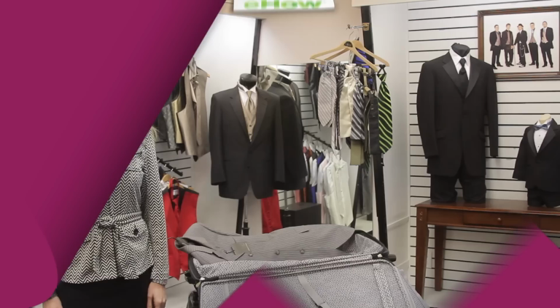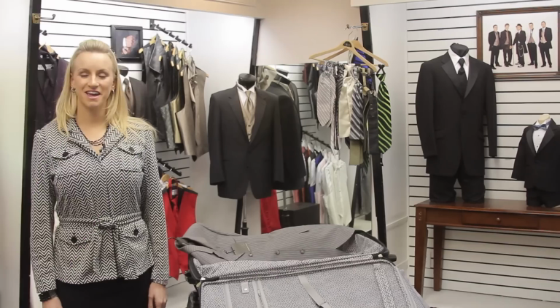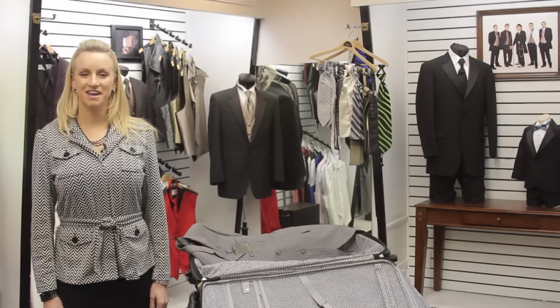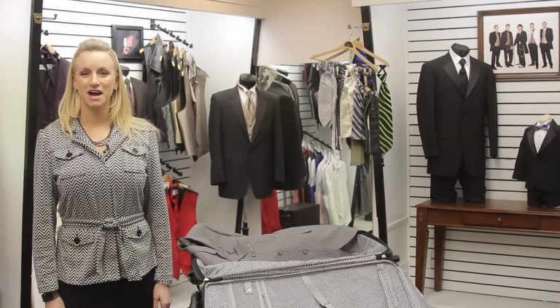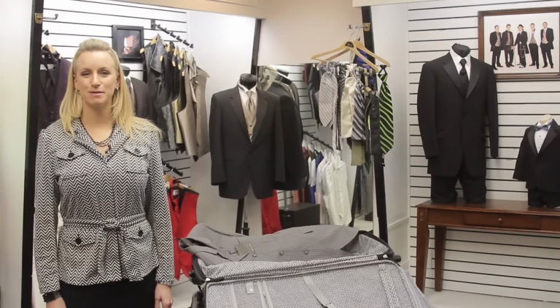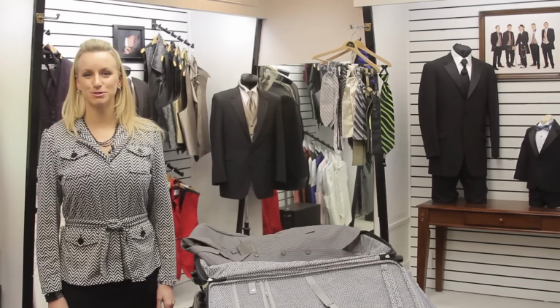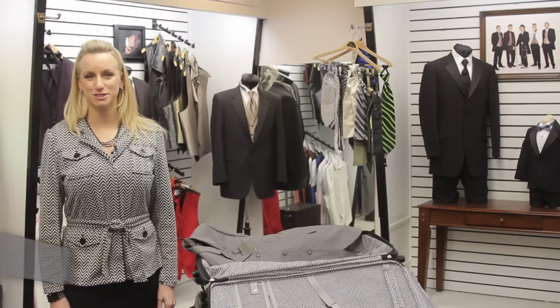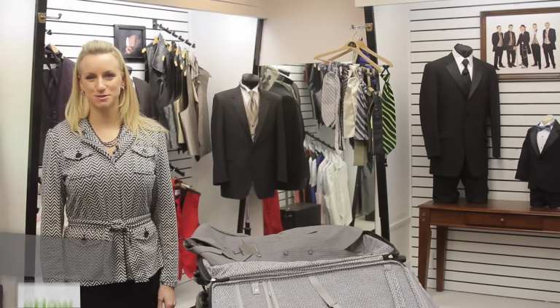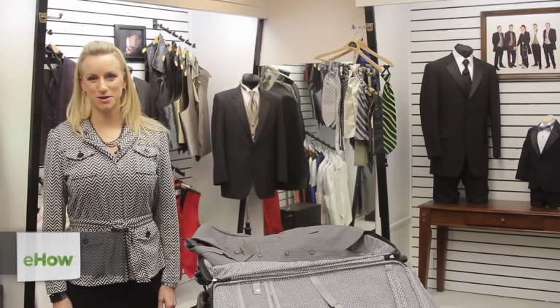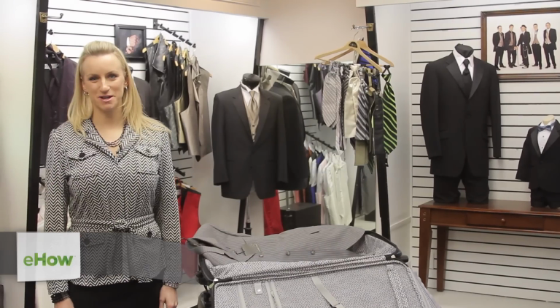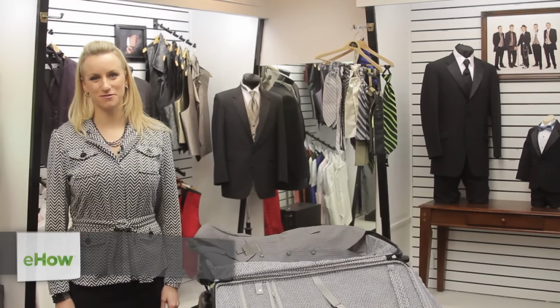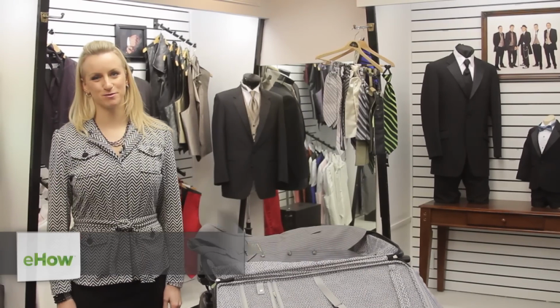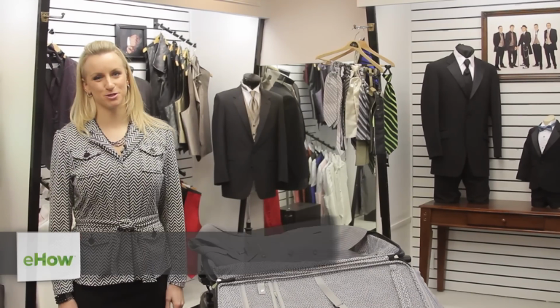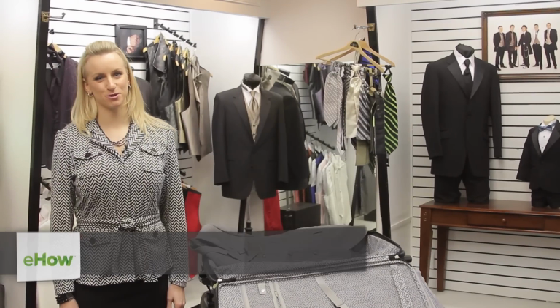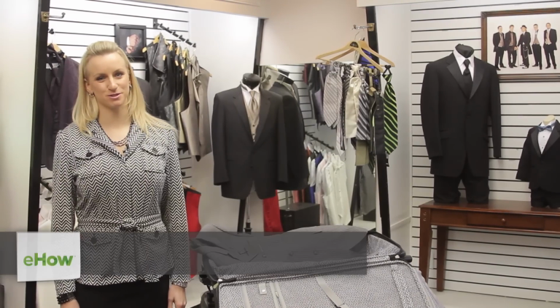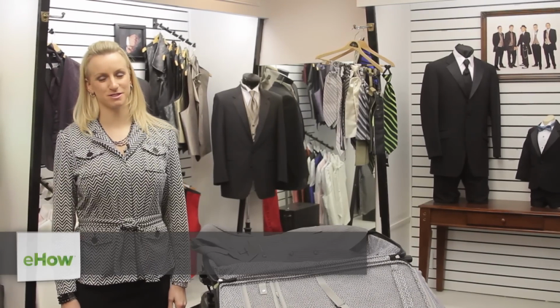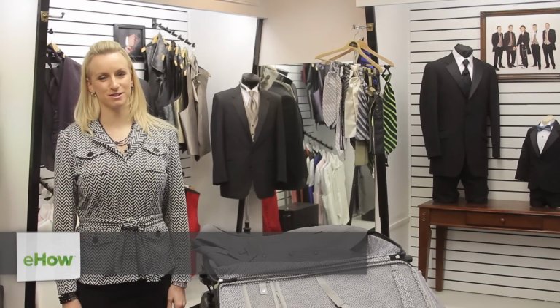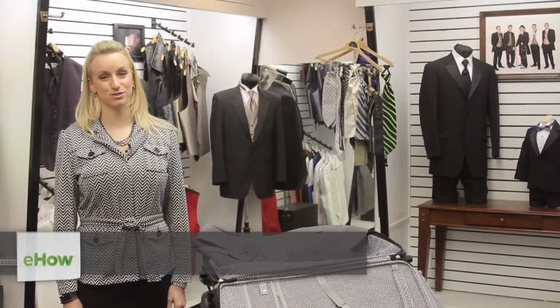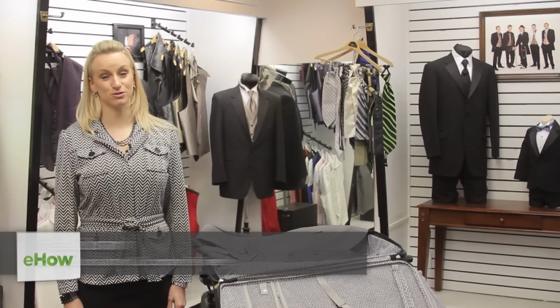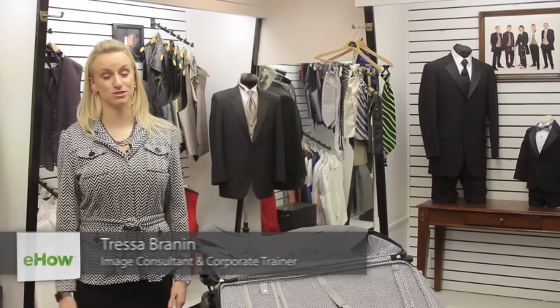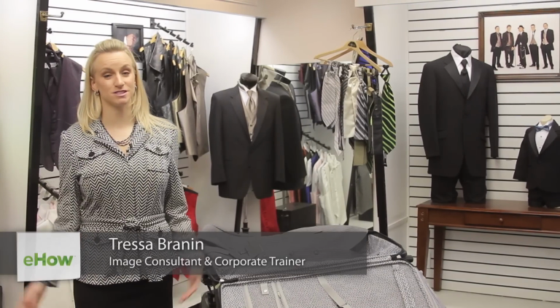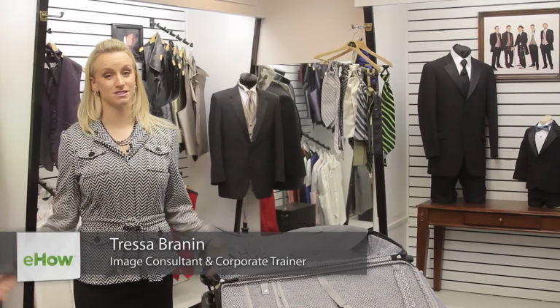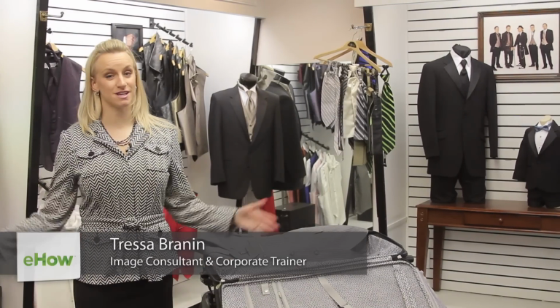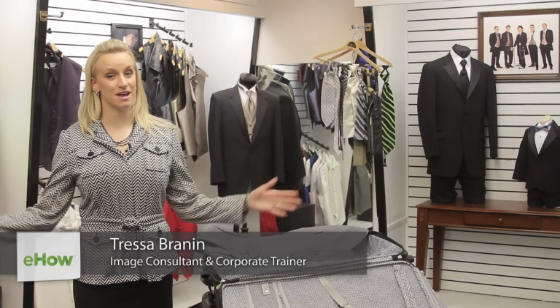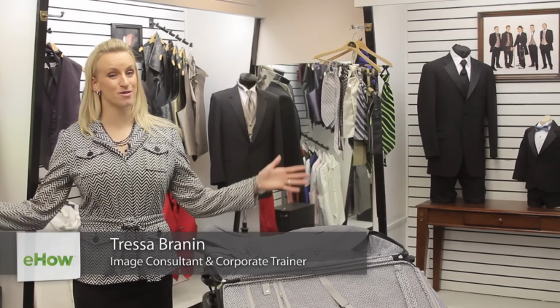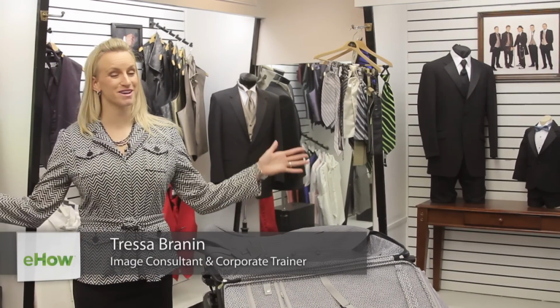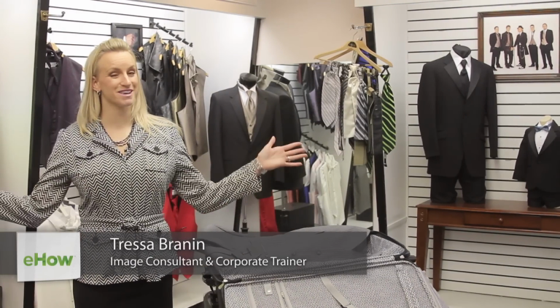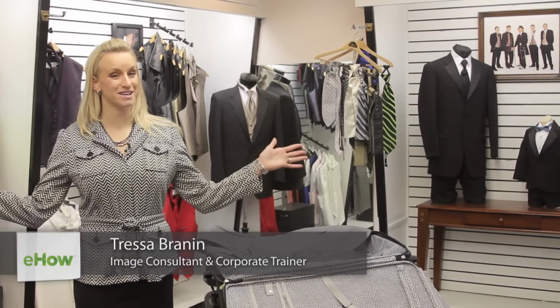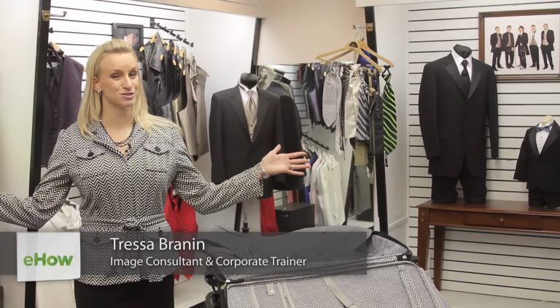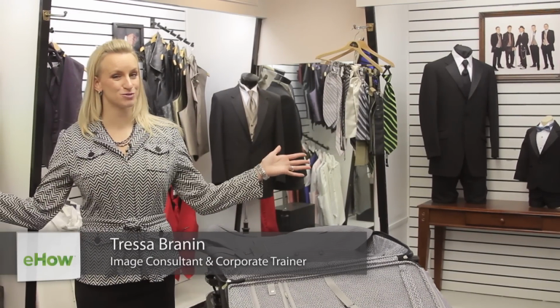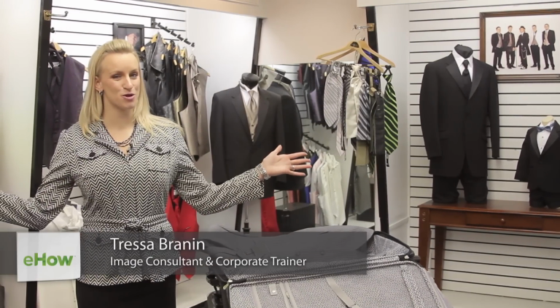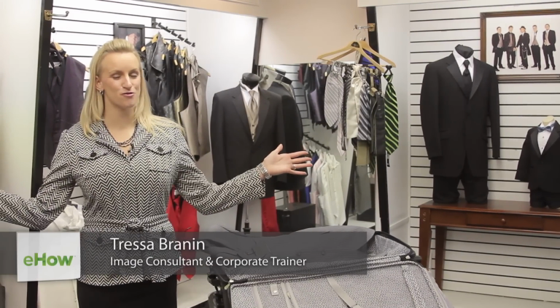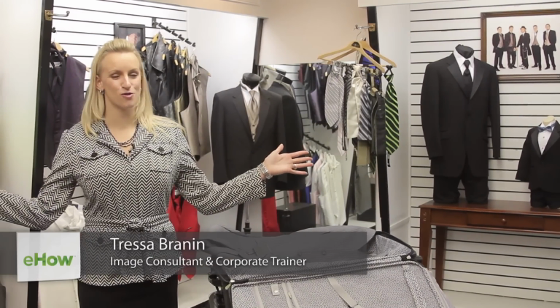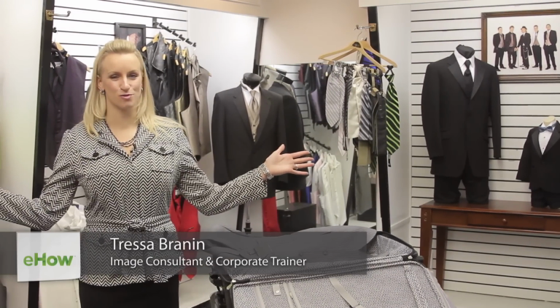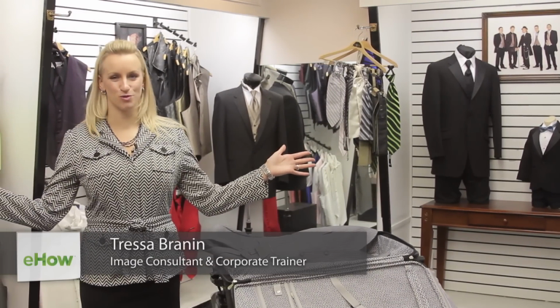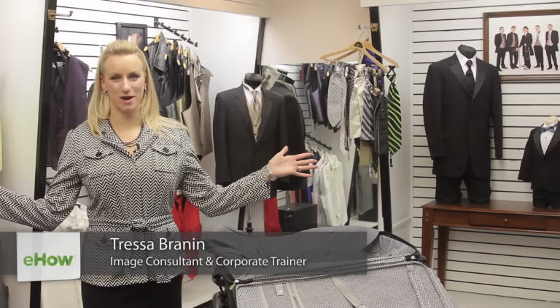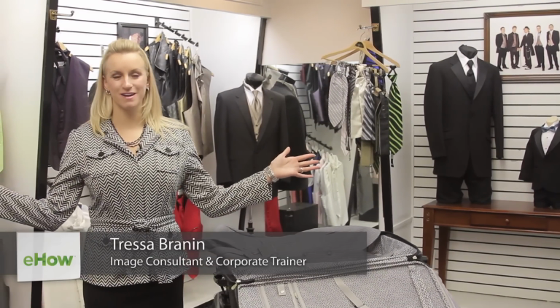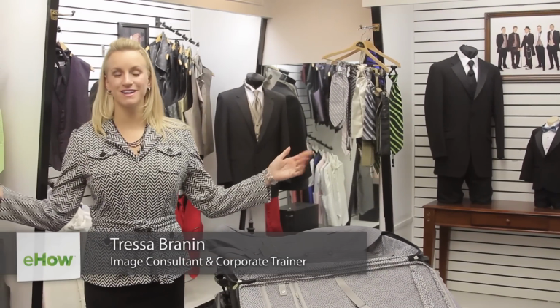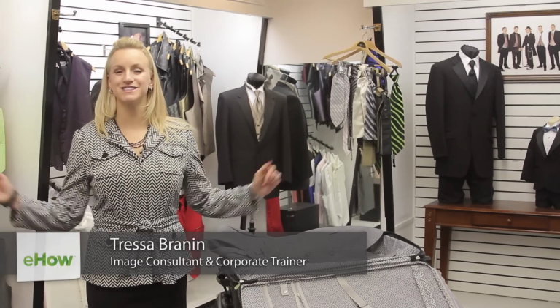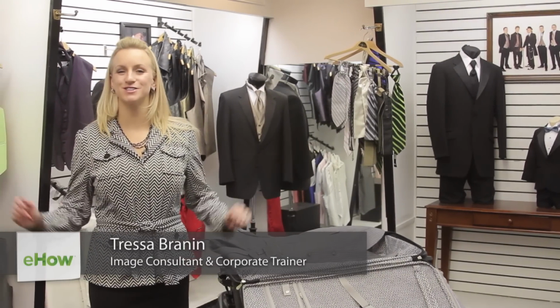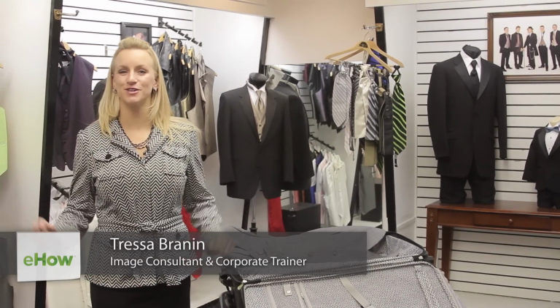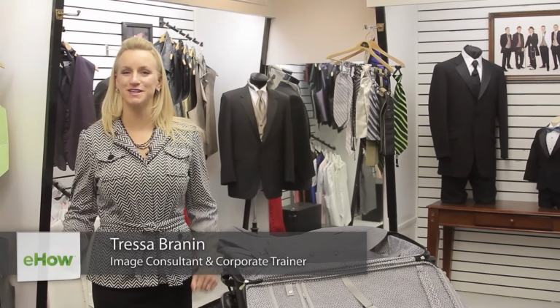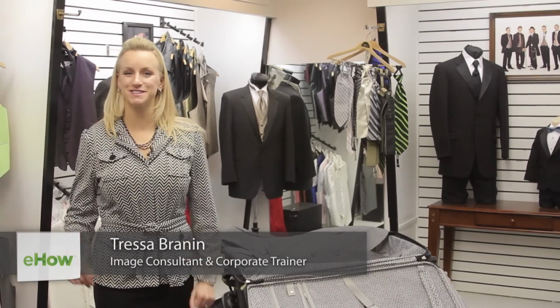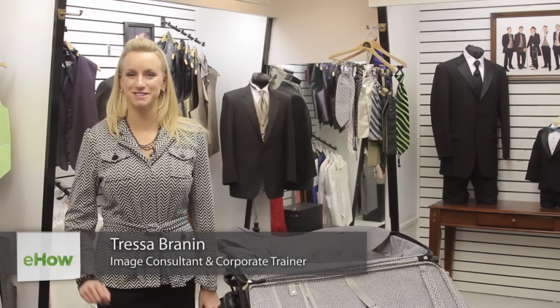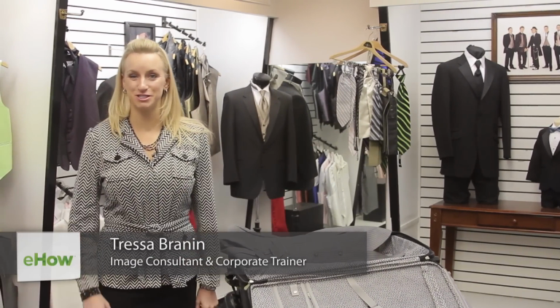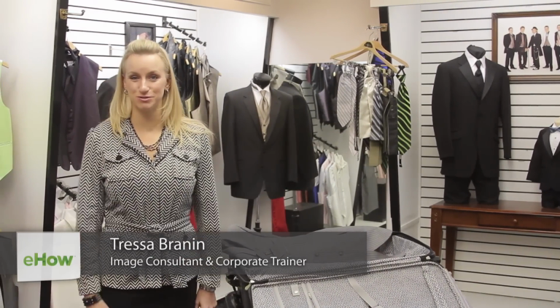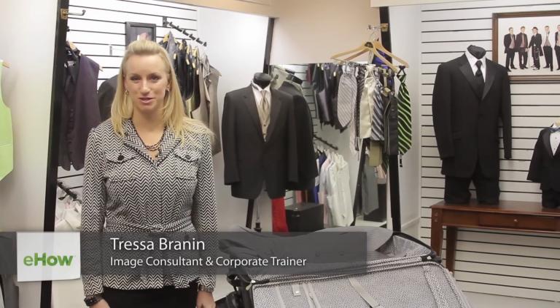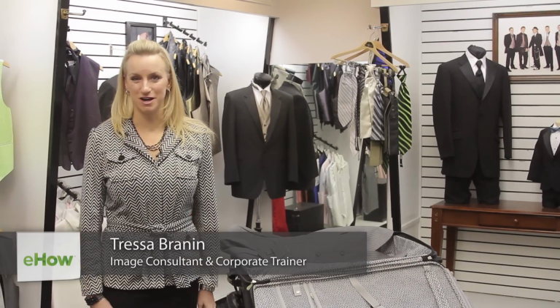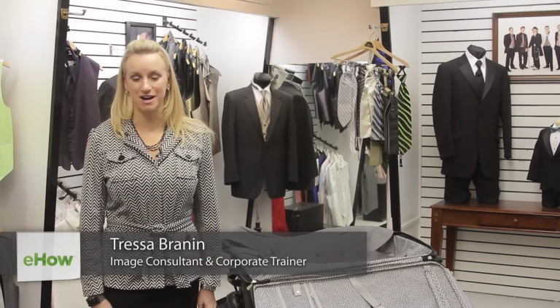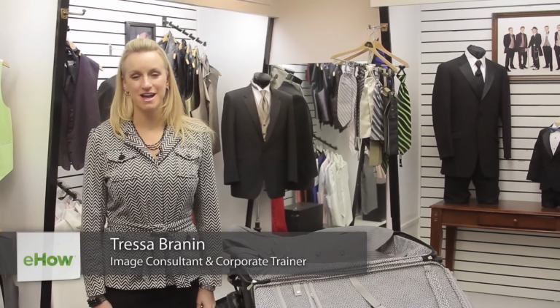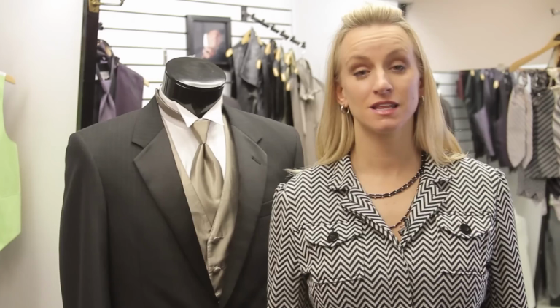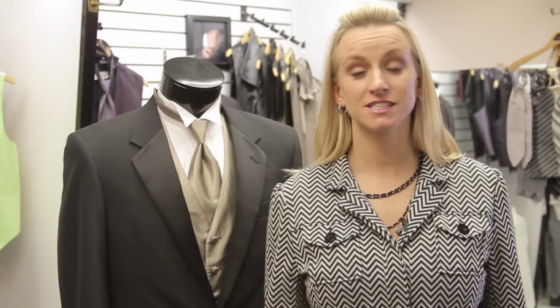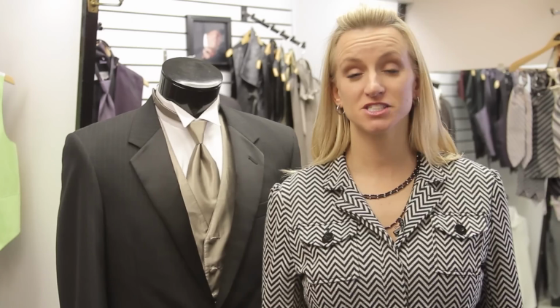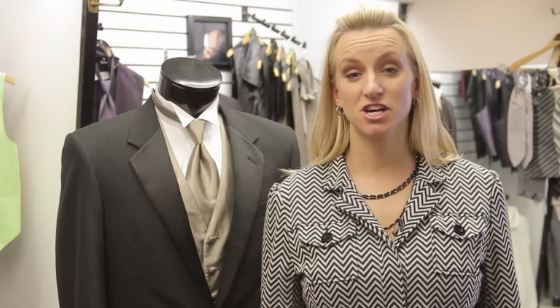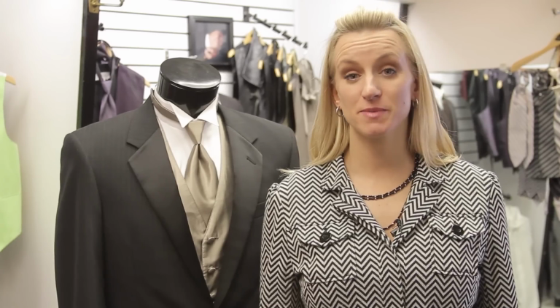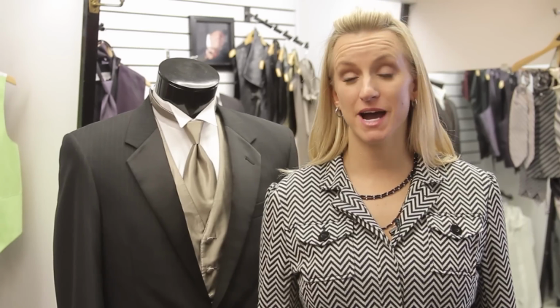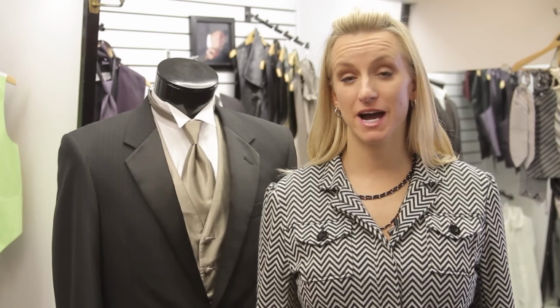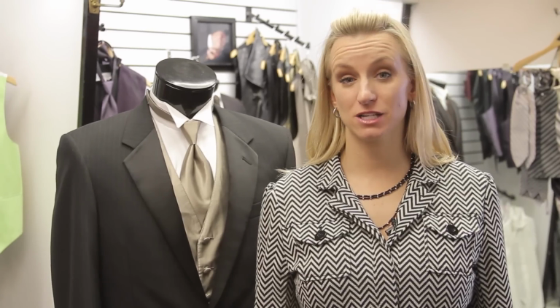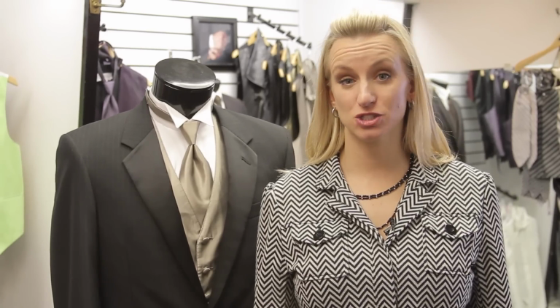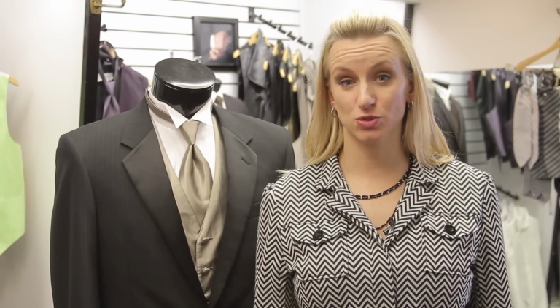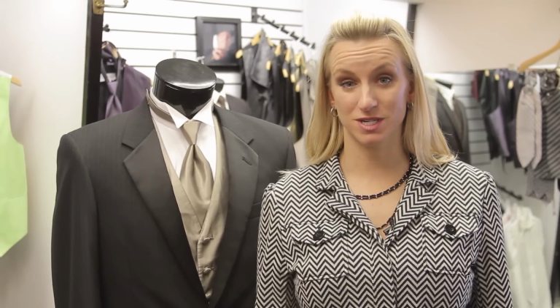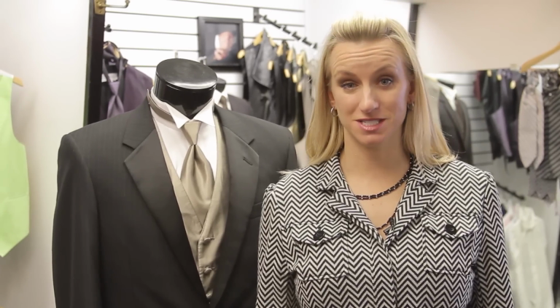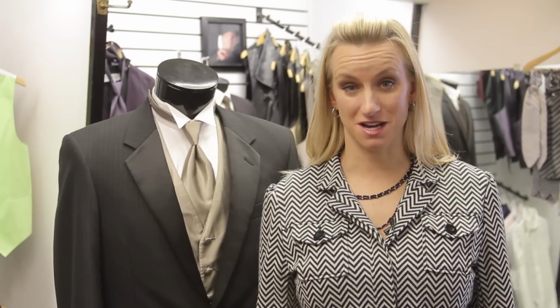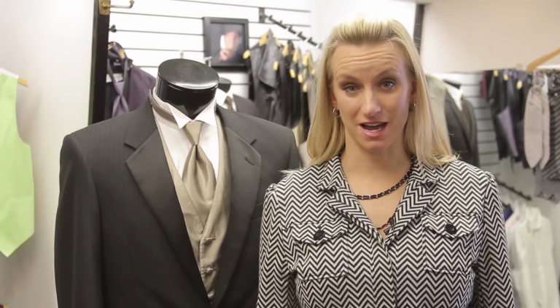Hi, I'm Tressa Brannon from Total Style Solutions, and today we're at King's Row Formal Wear in Salt Lake City, Utah. Let's talk about how to store a tie.